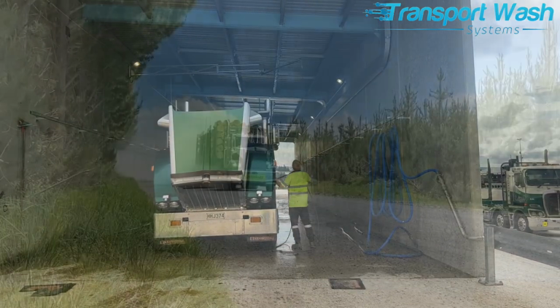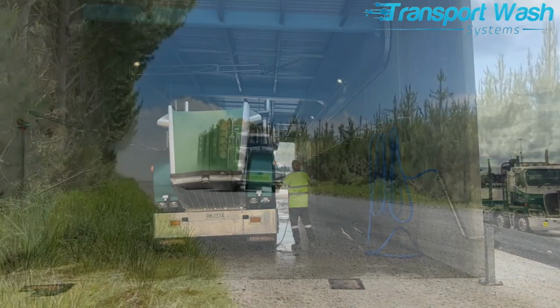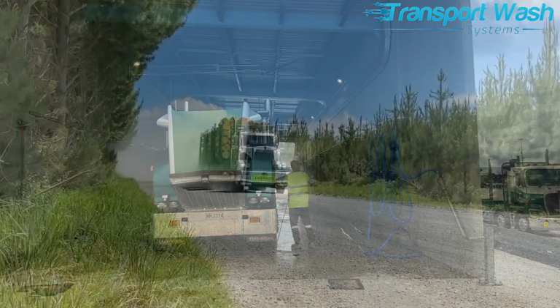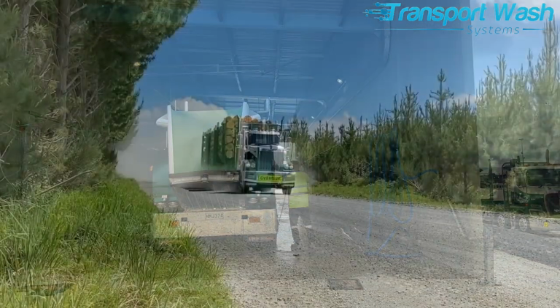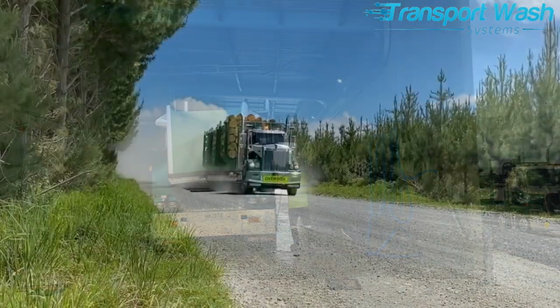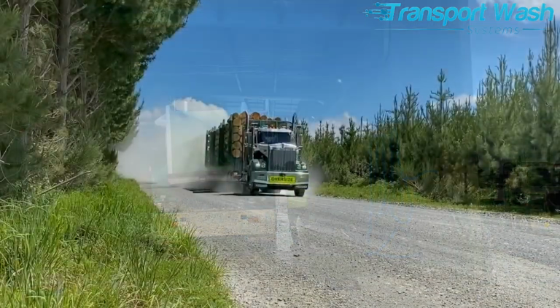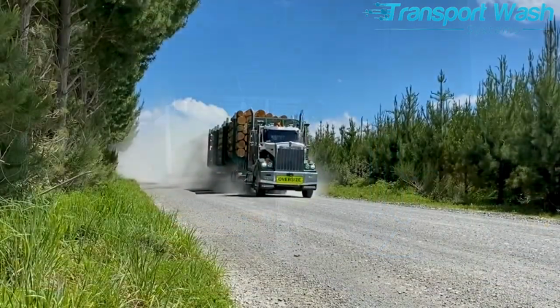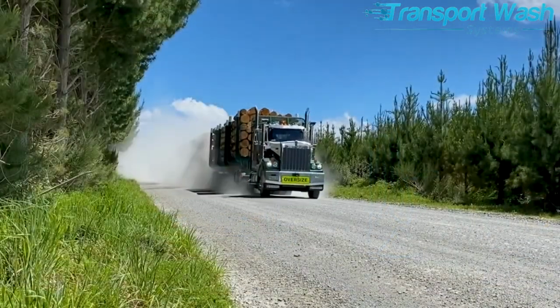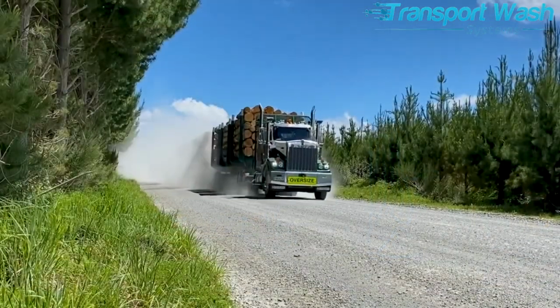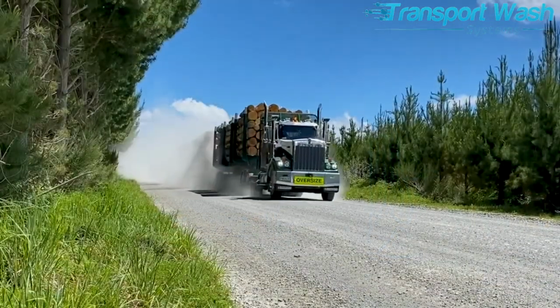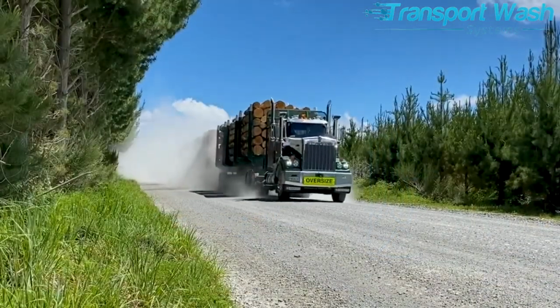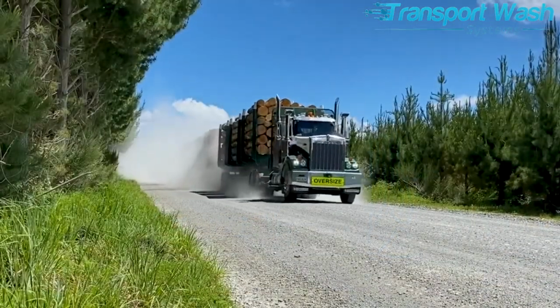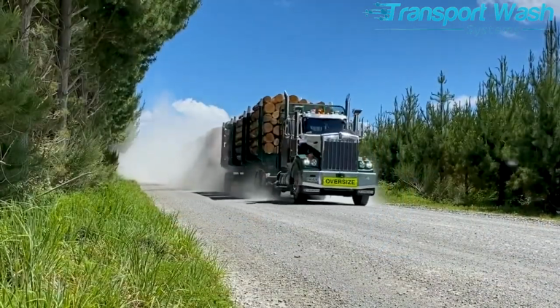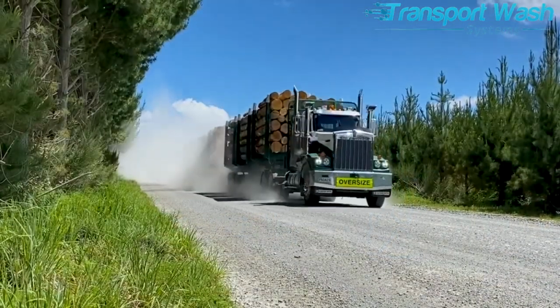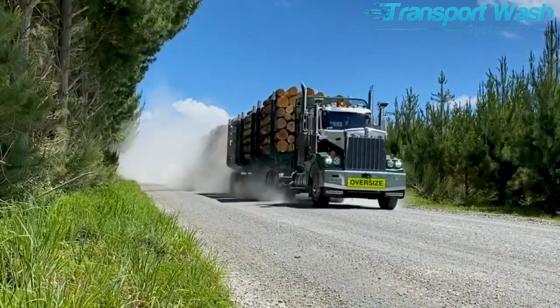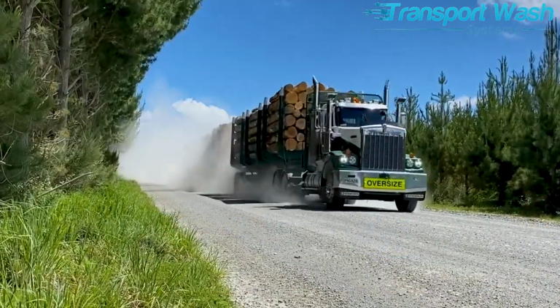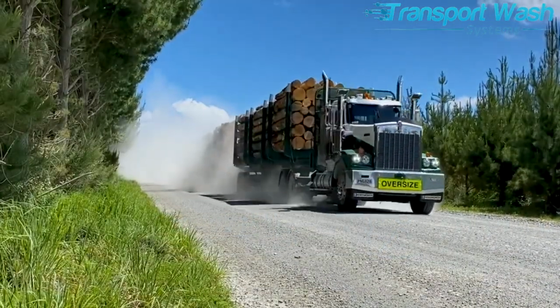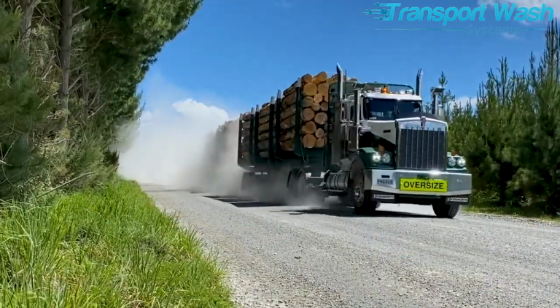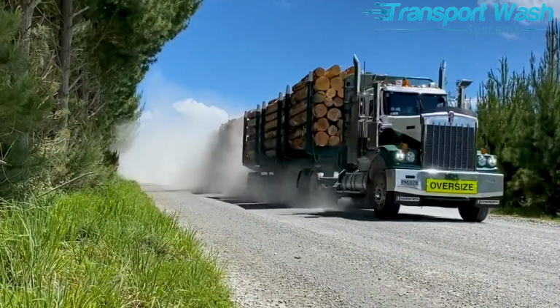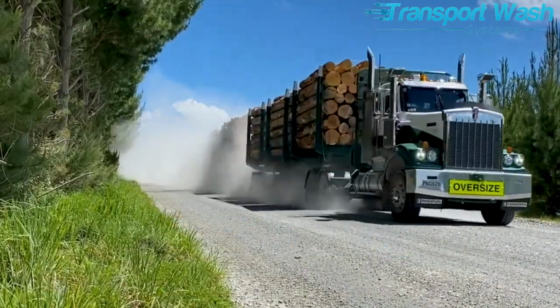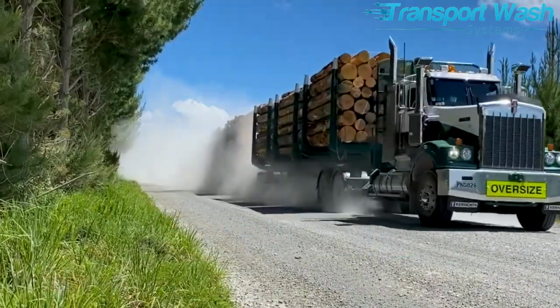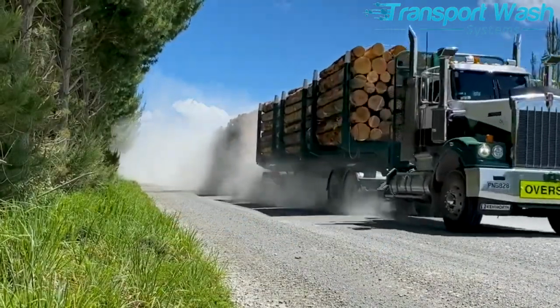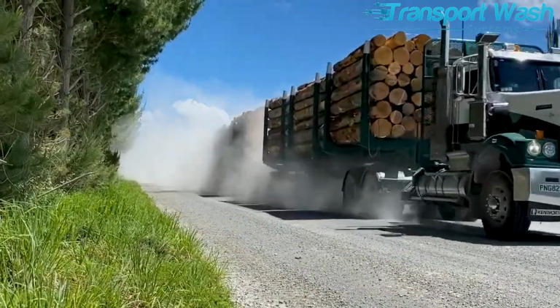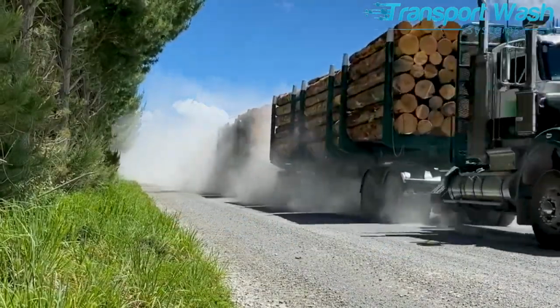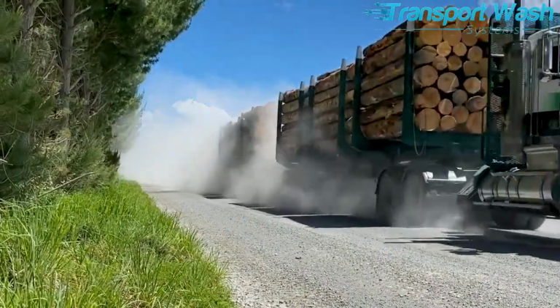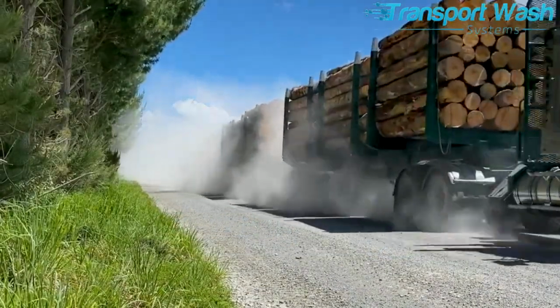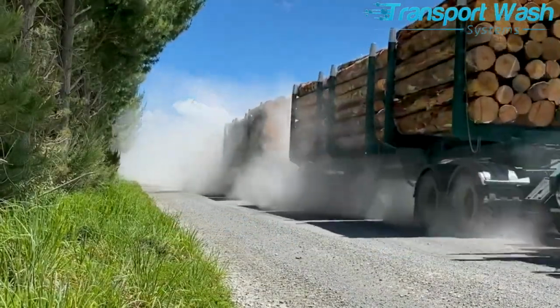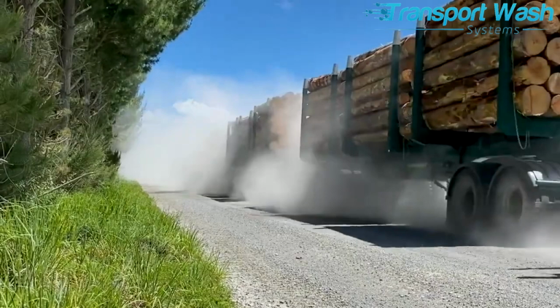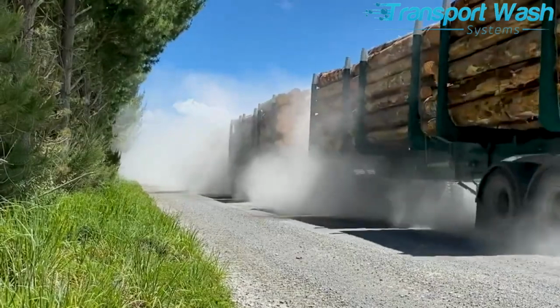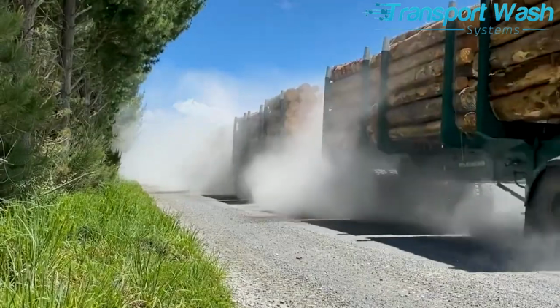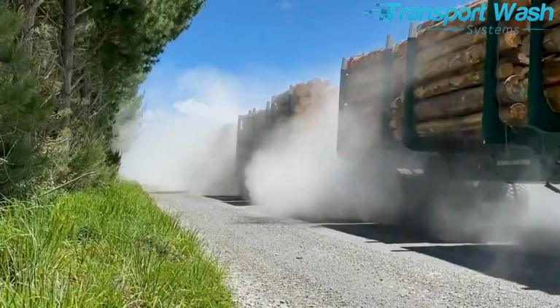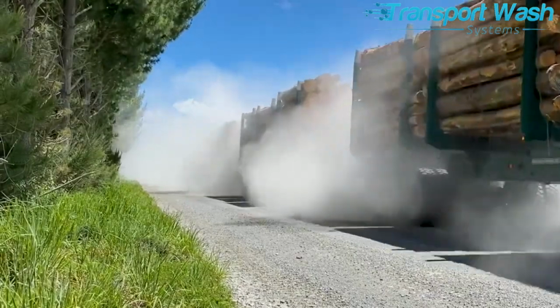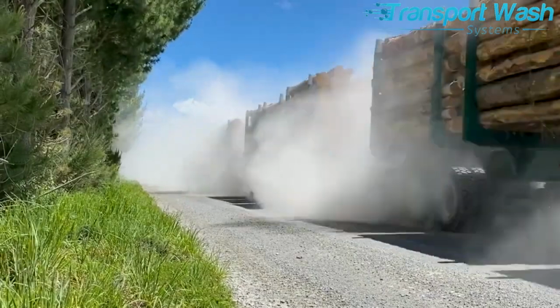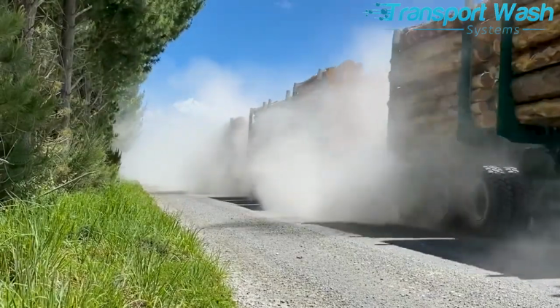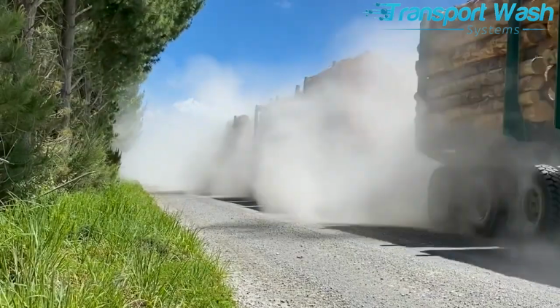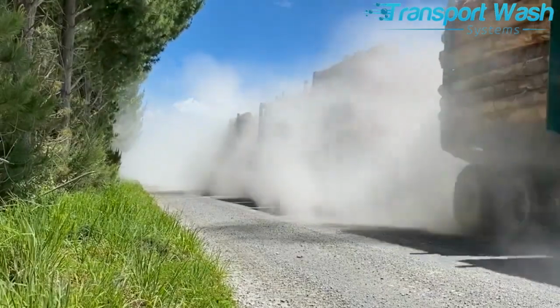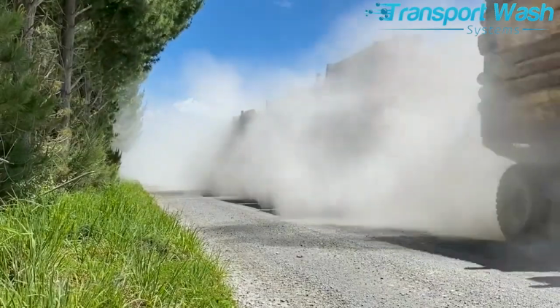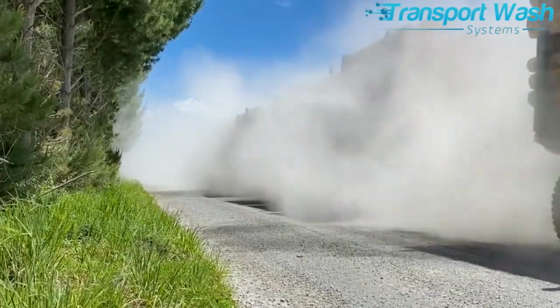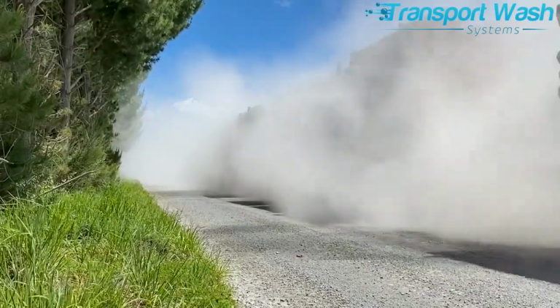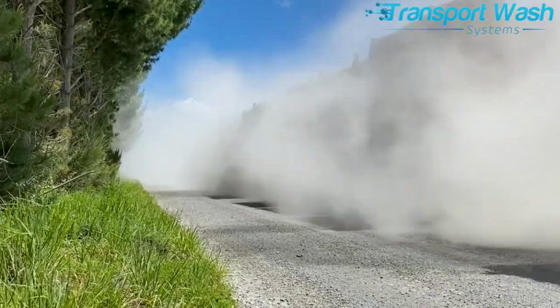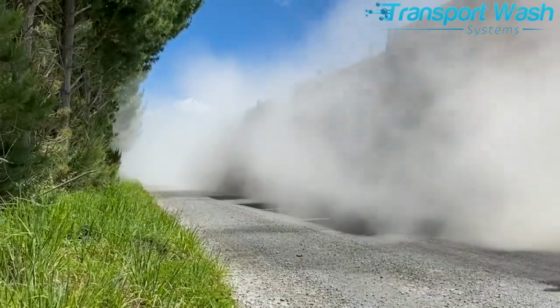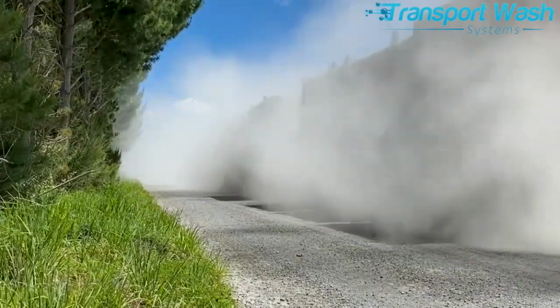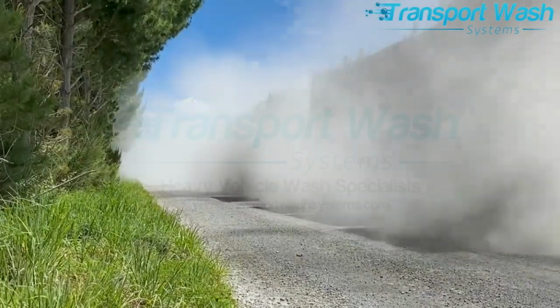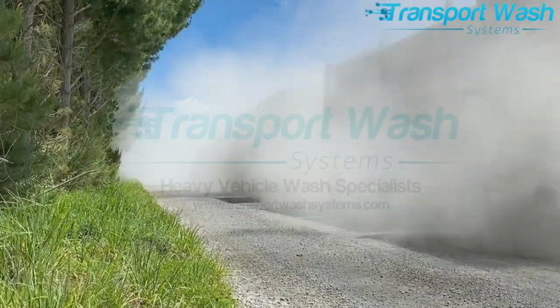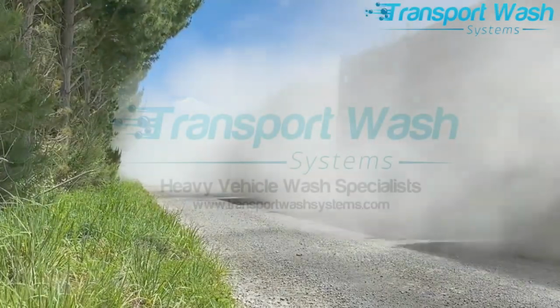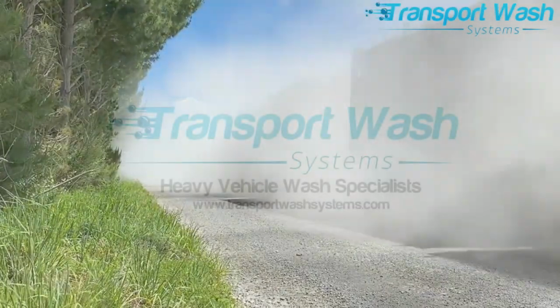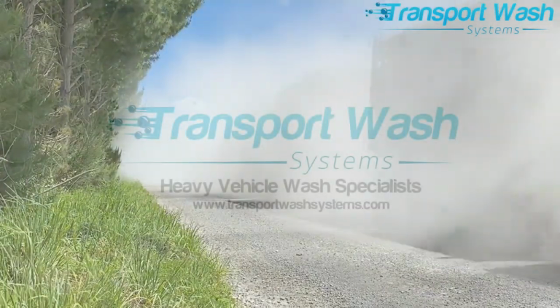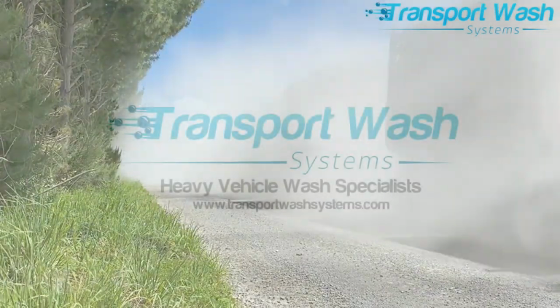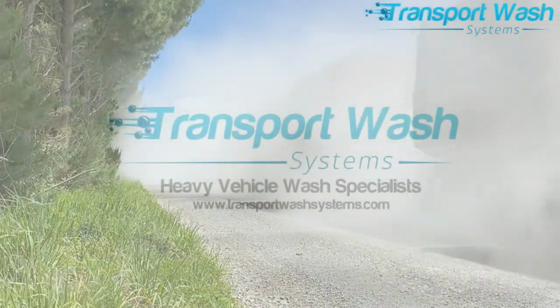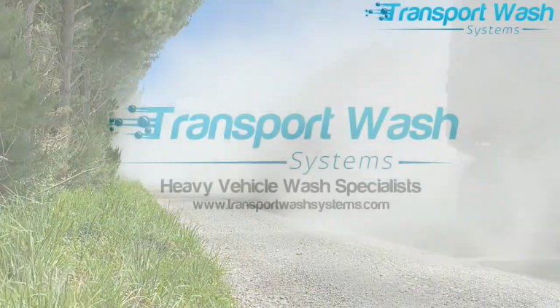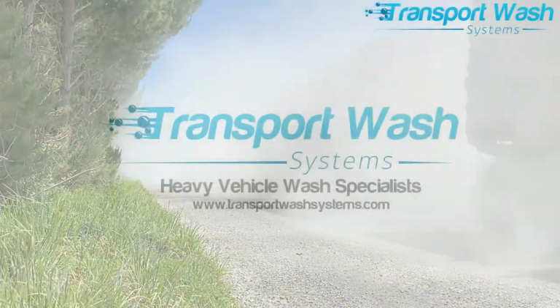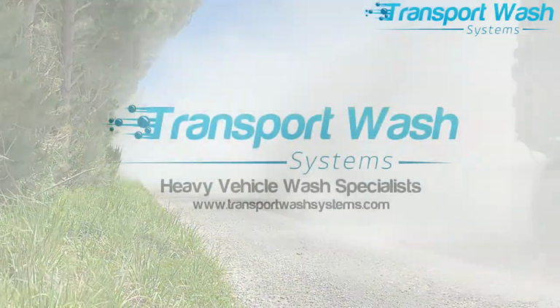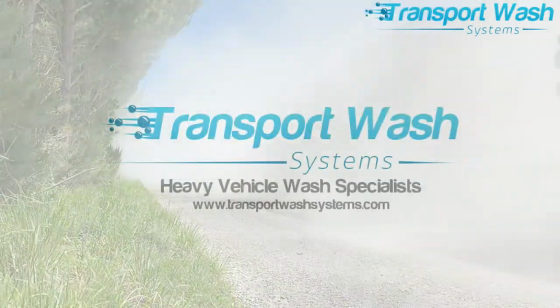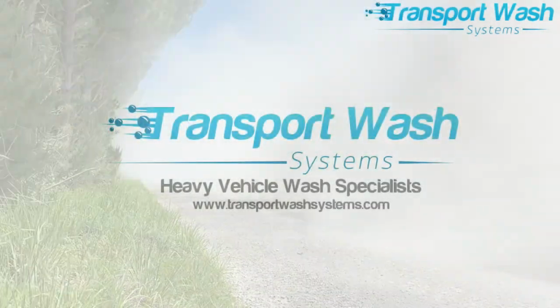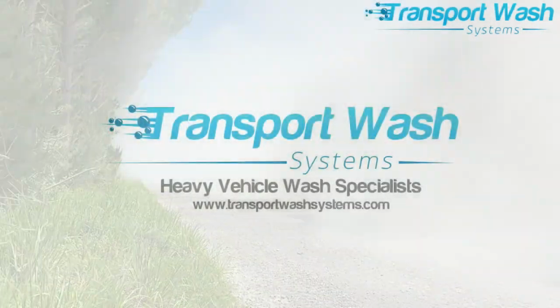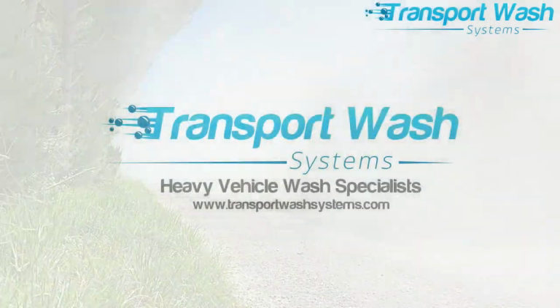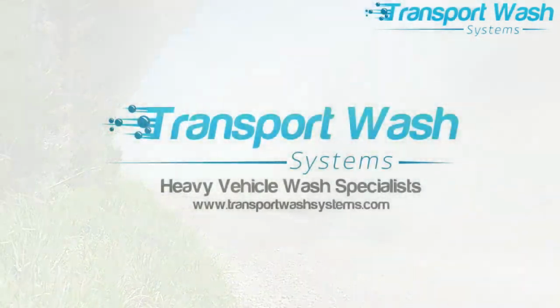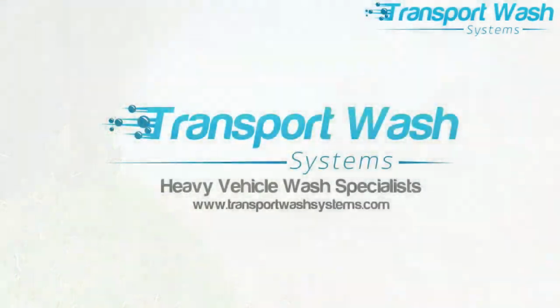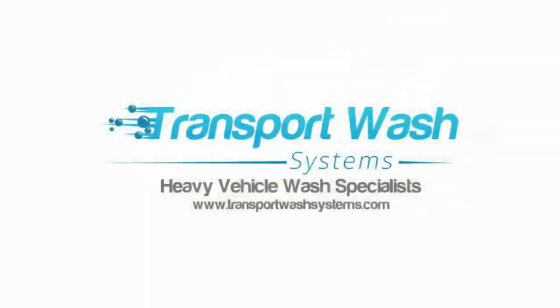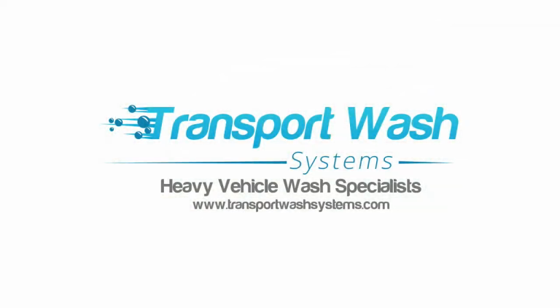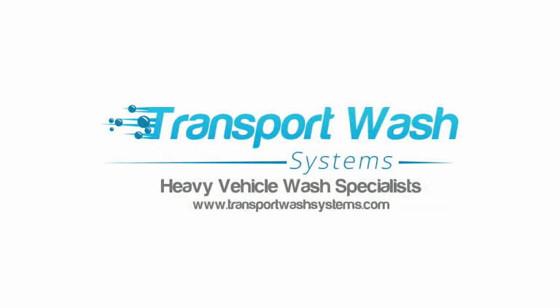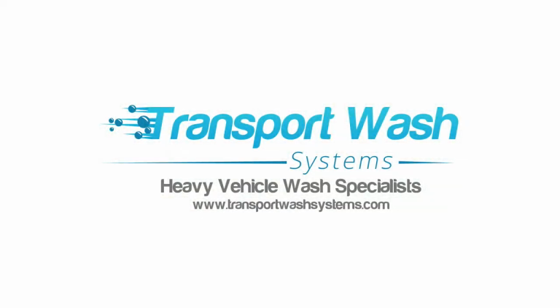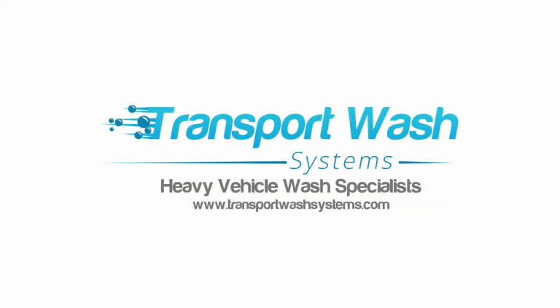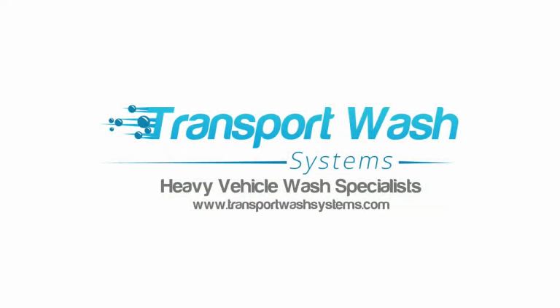If you have a hard working fleet and a hard working team, make life easier and talk to Transport Wash Systems today.